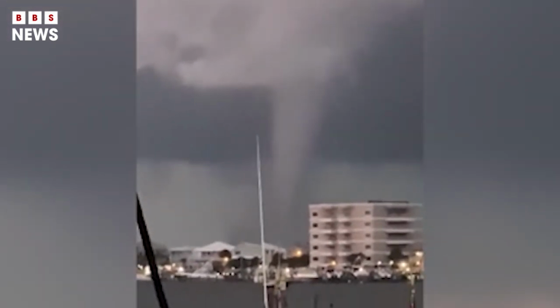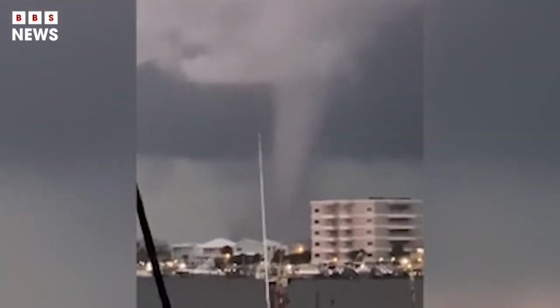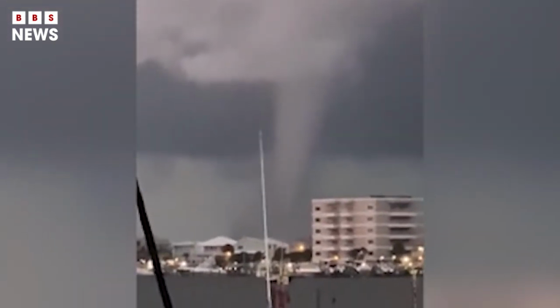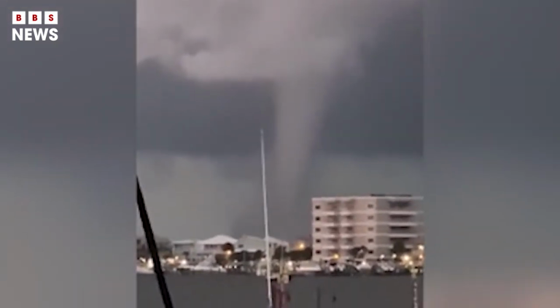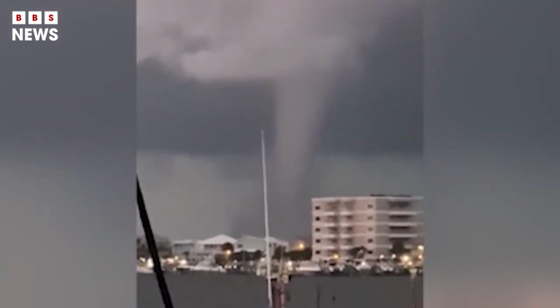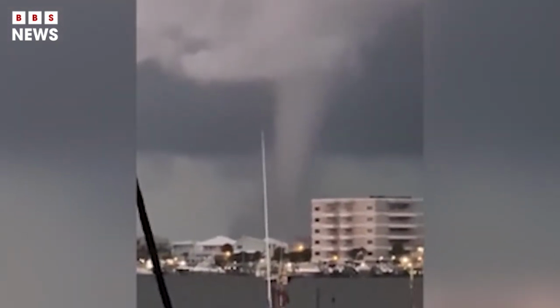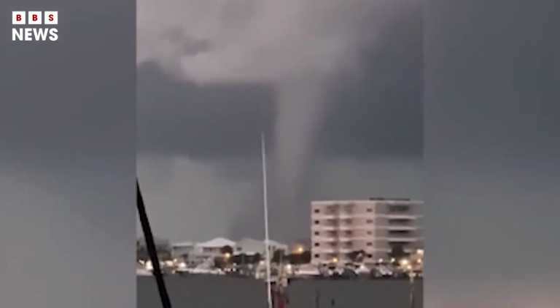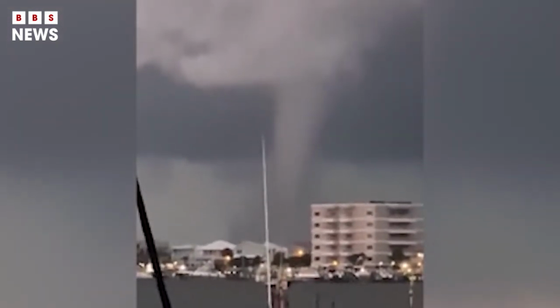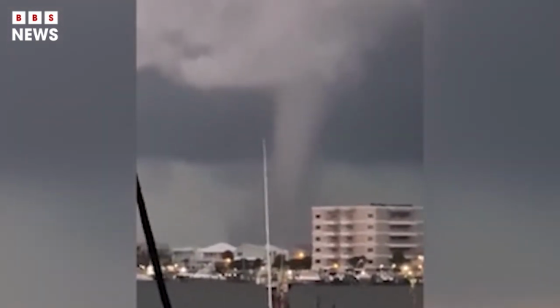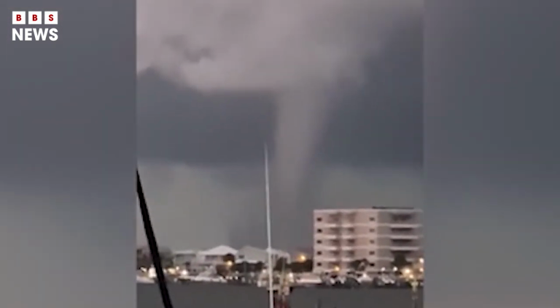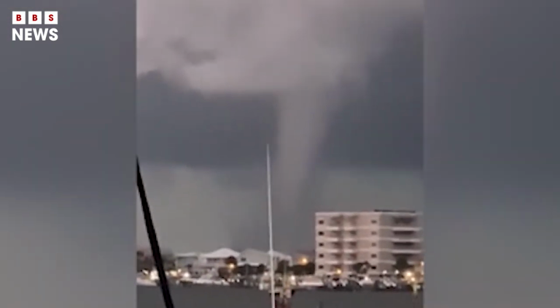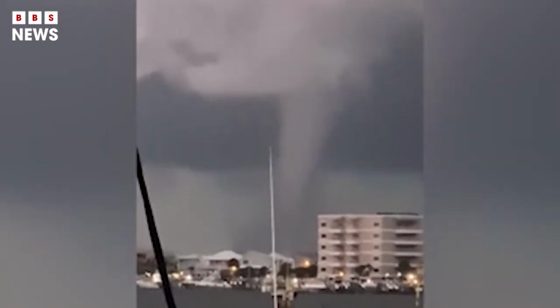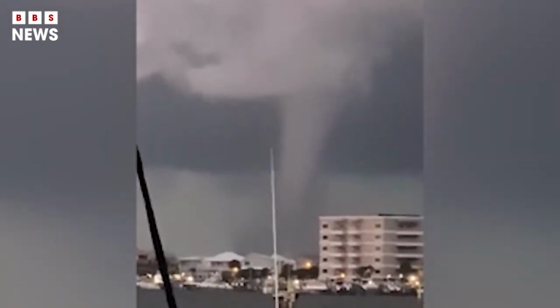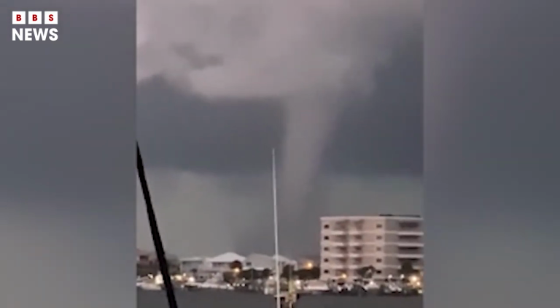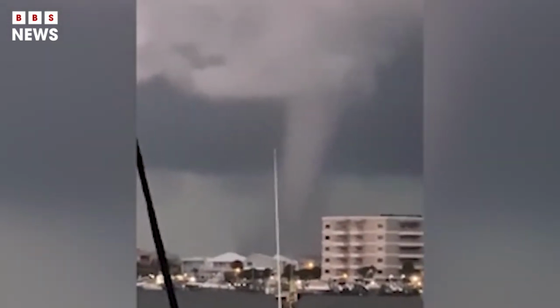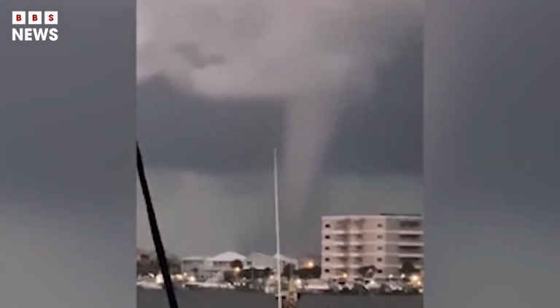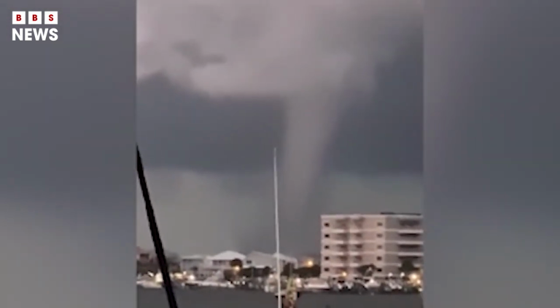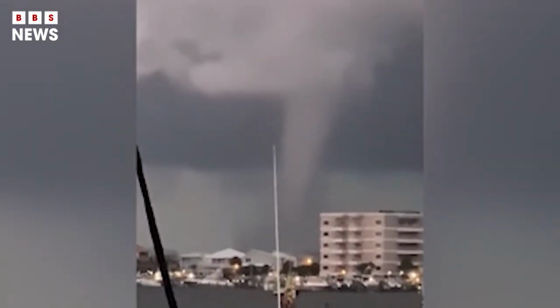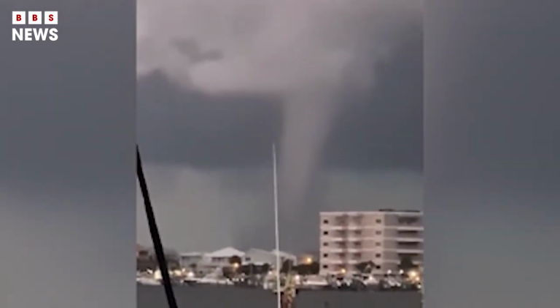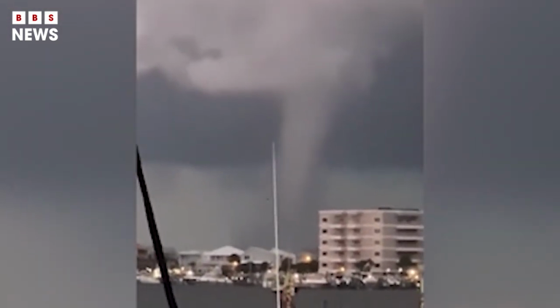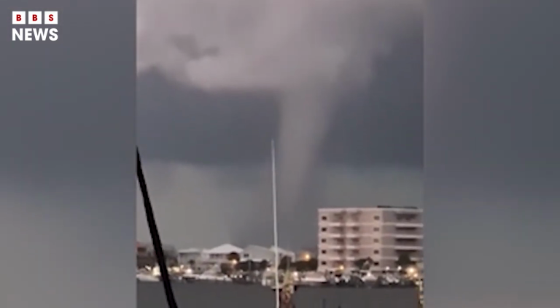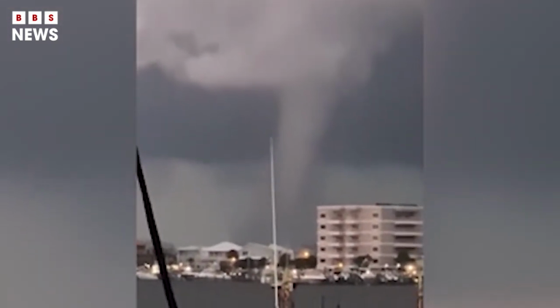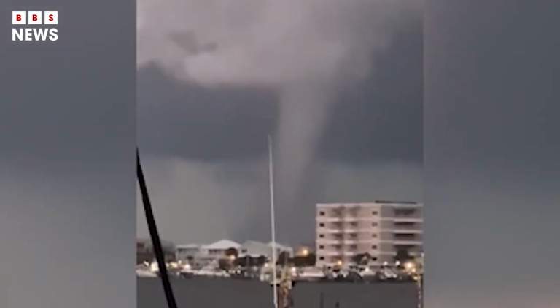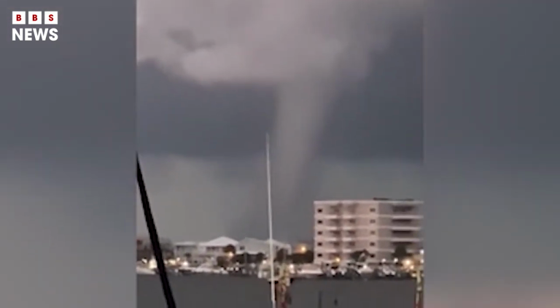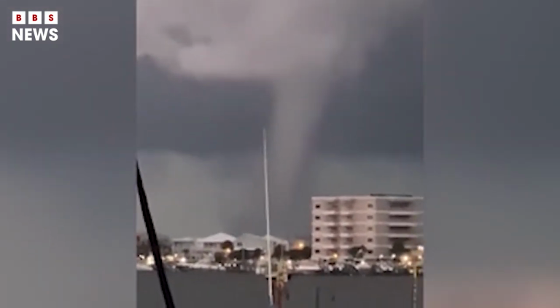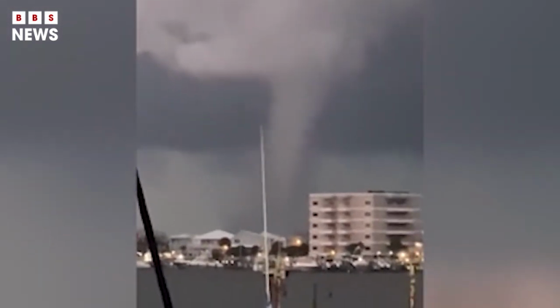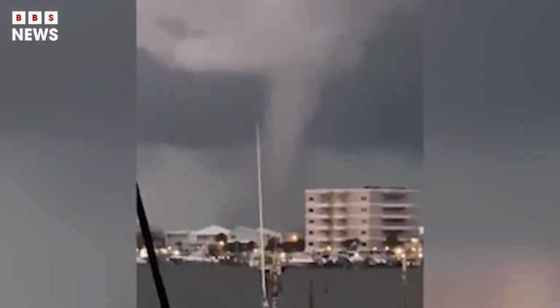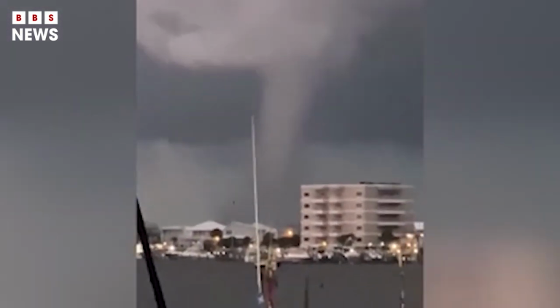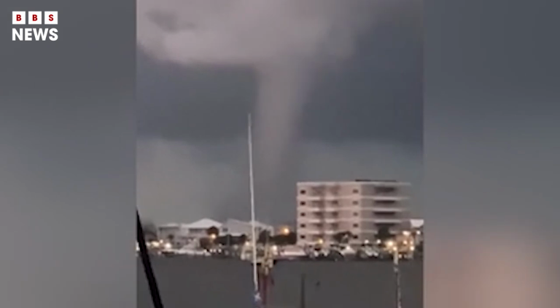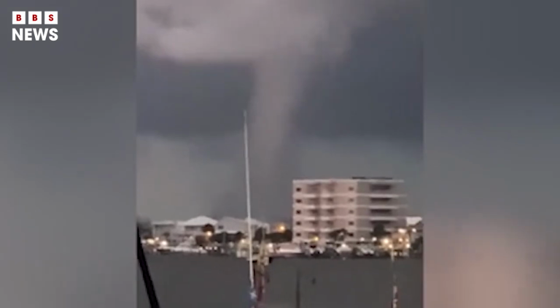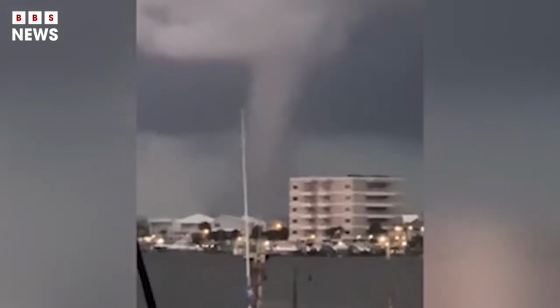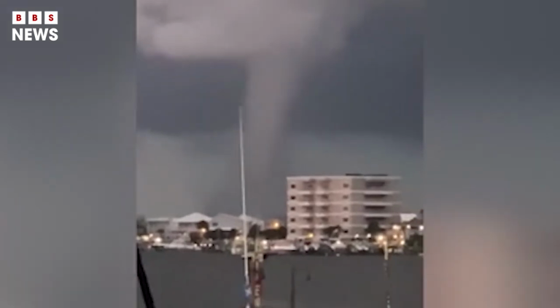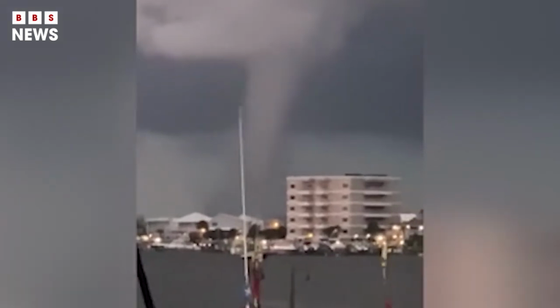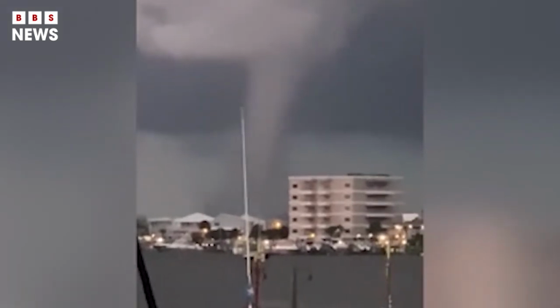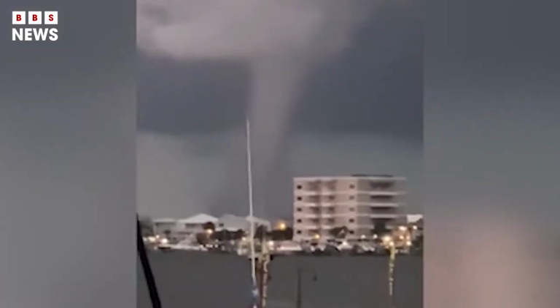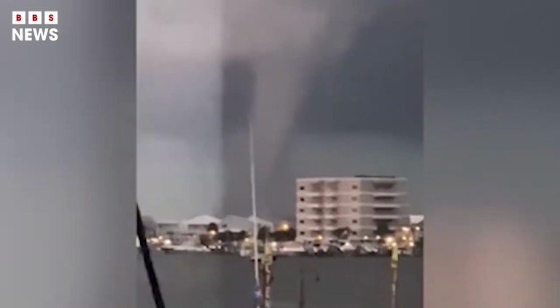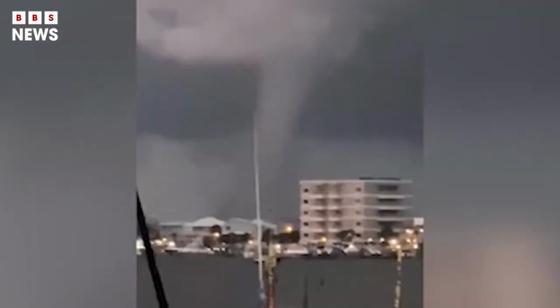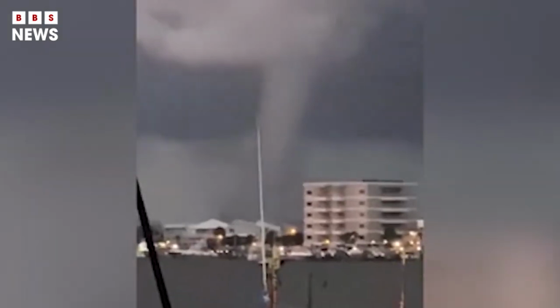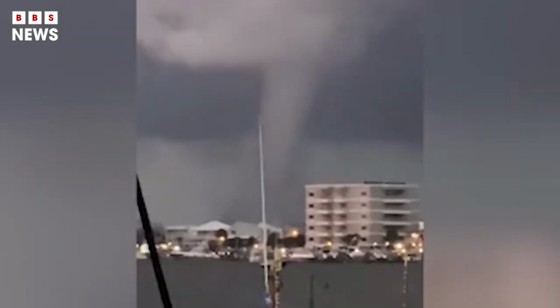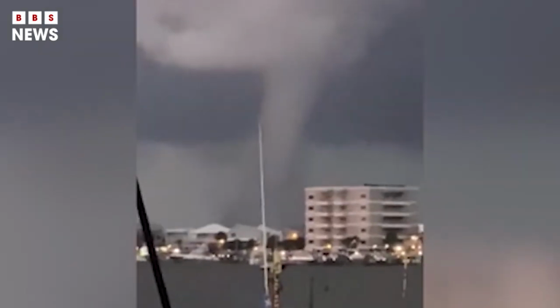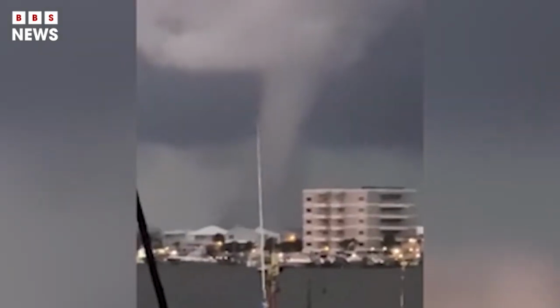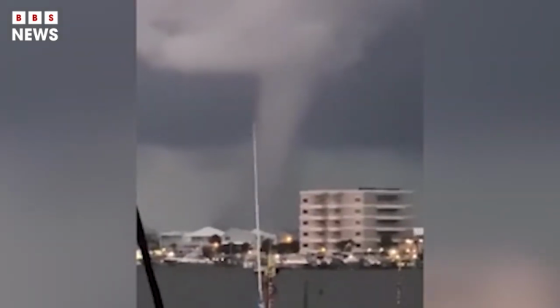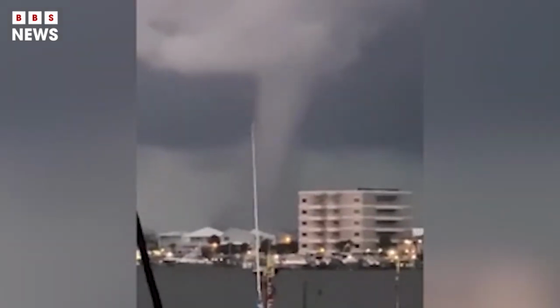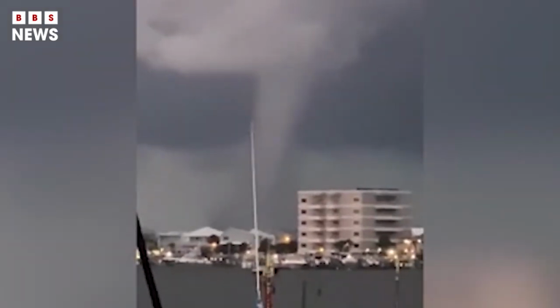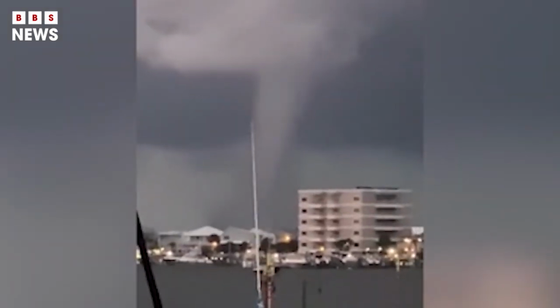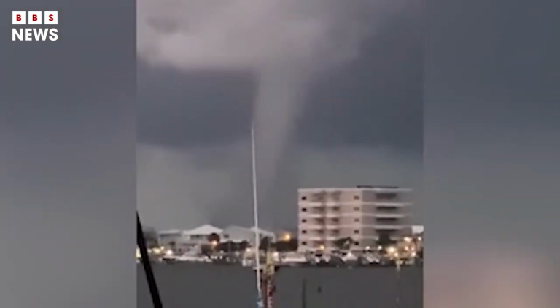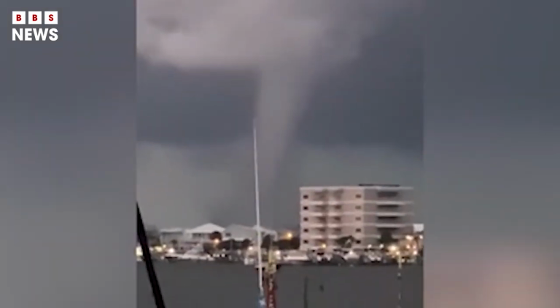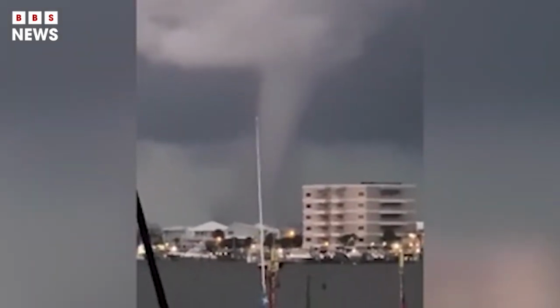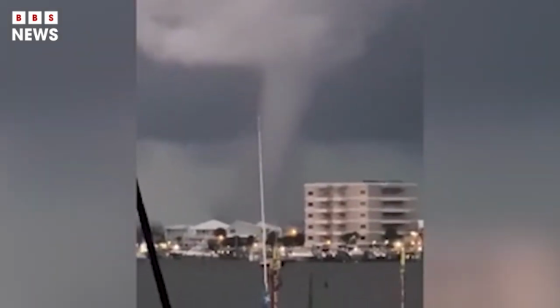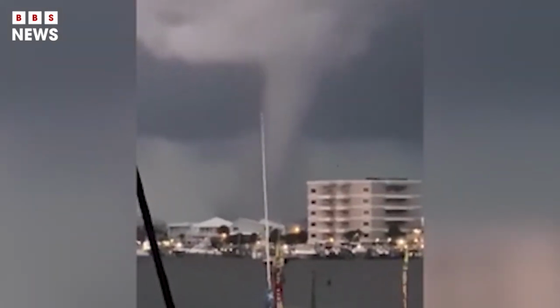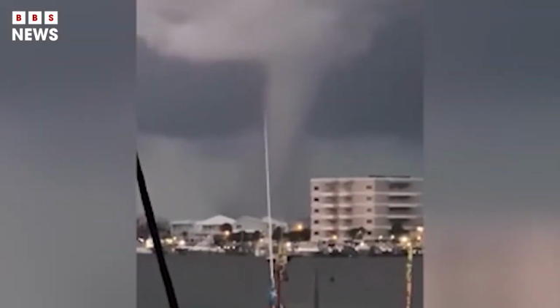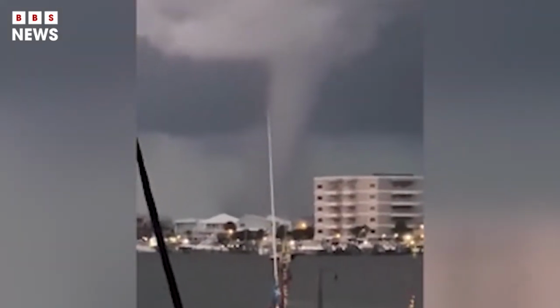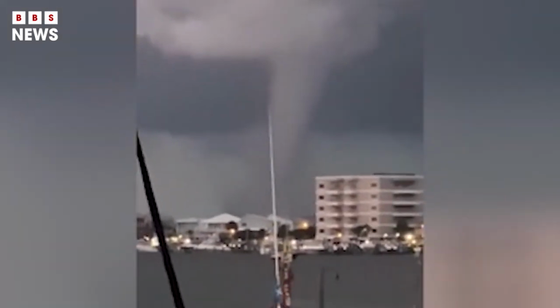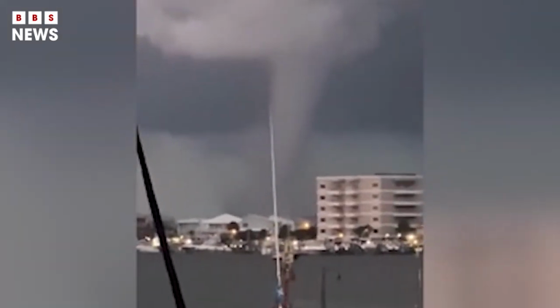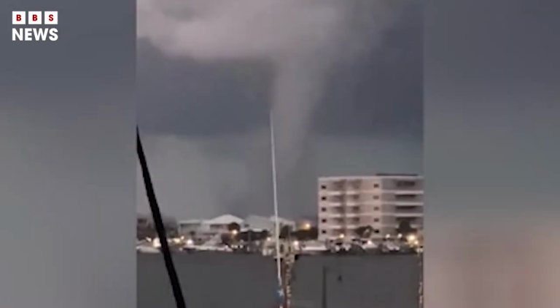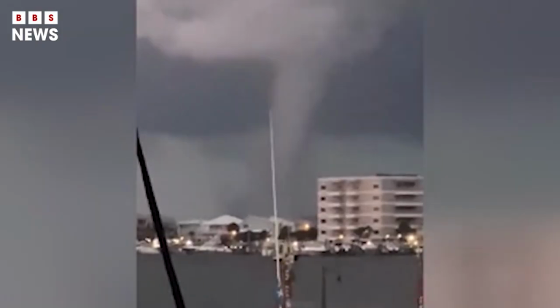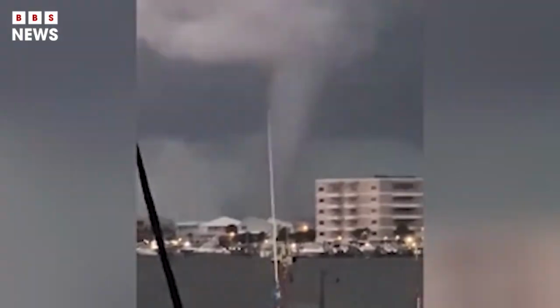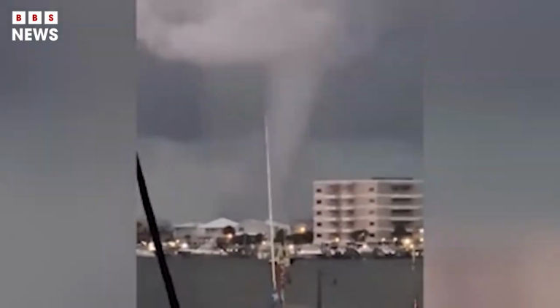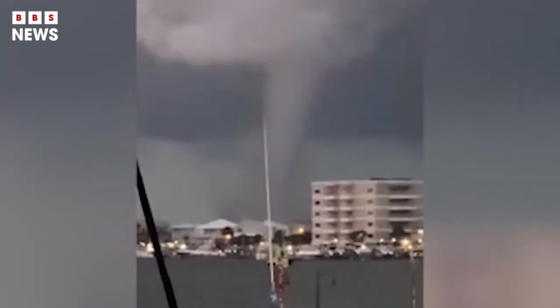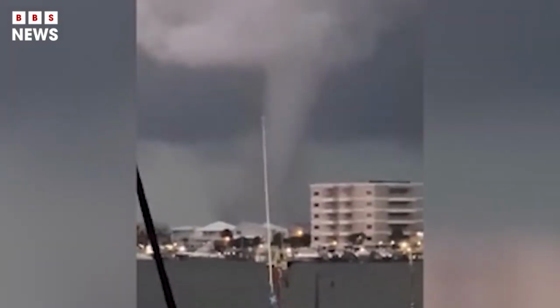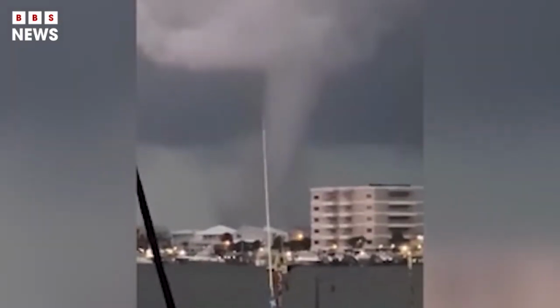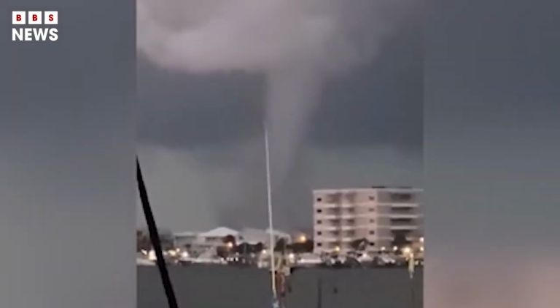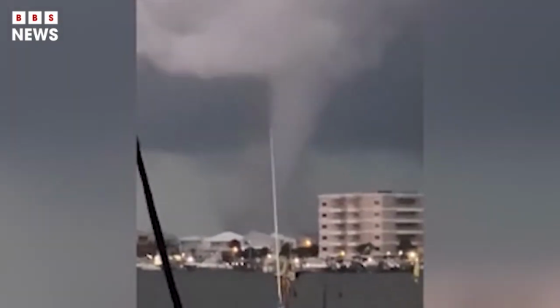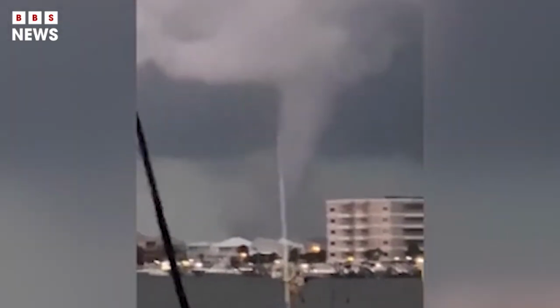This water spout is the fifth reported in Florida's panhandle area this summer, but data is lacking on these weather phenomena and experts are not sure how often they typically occur.